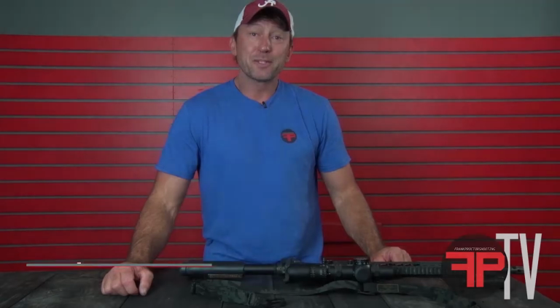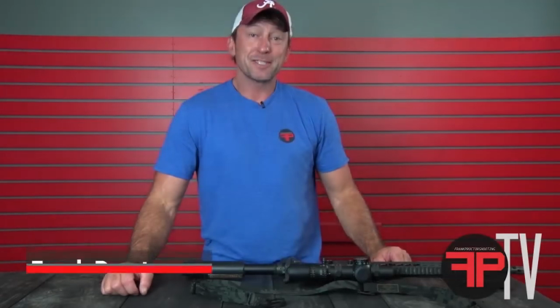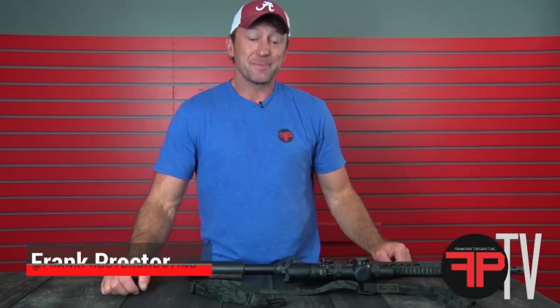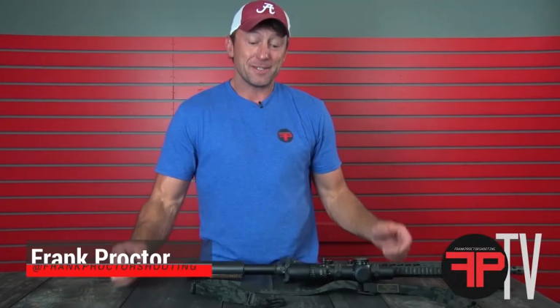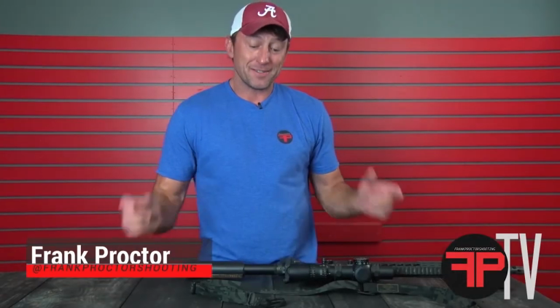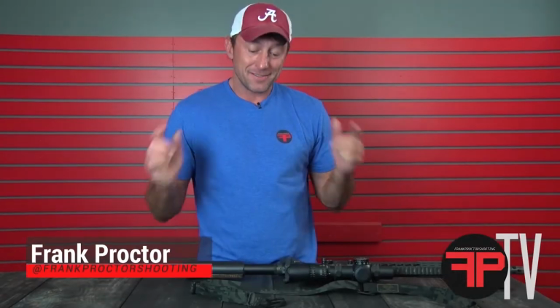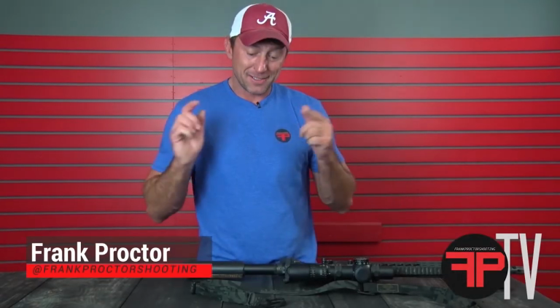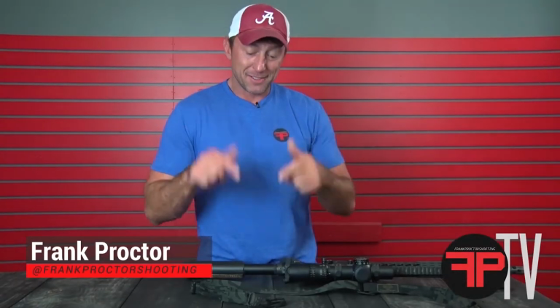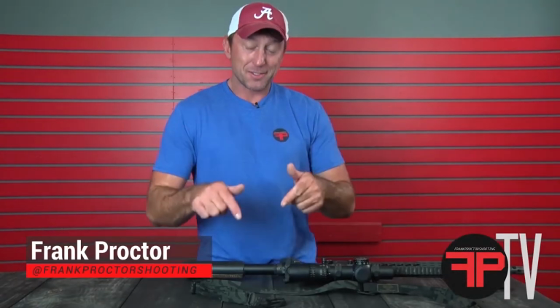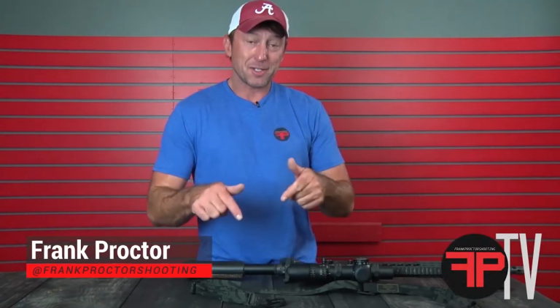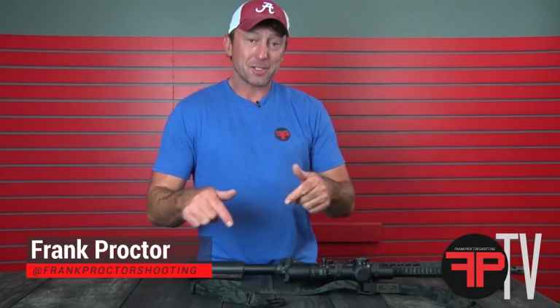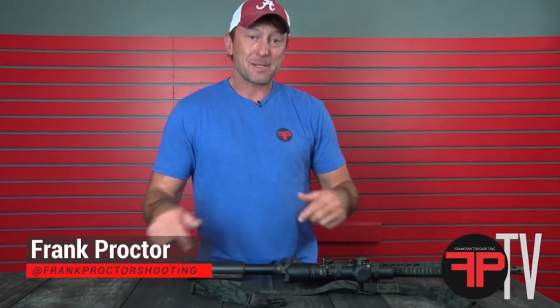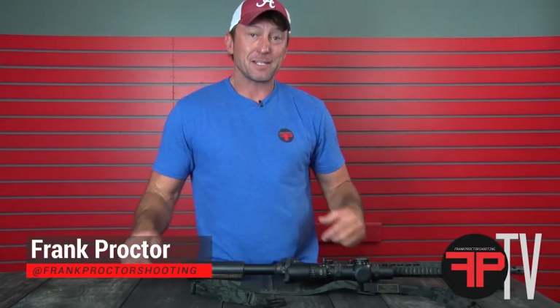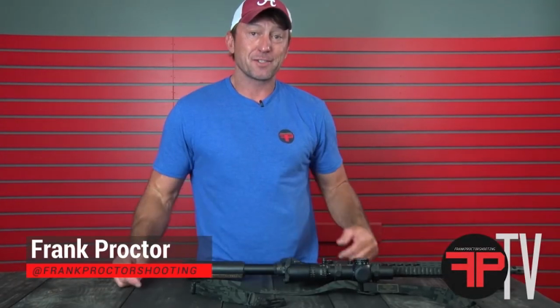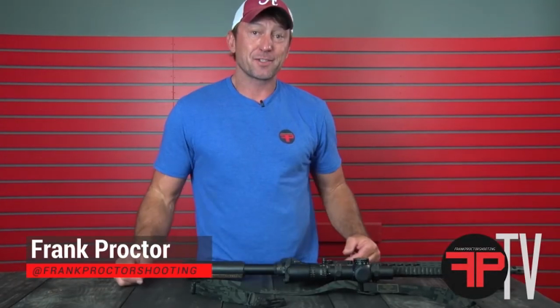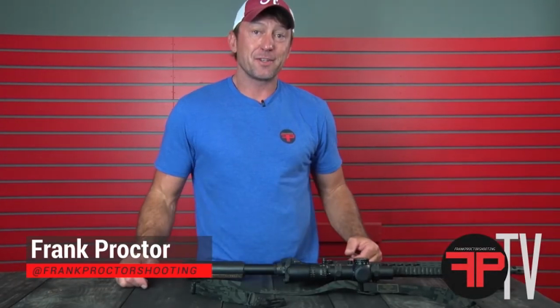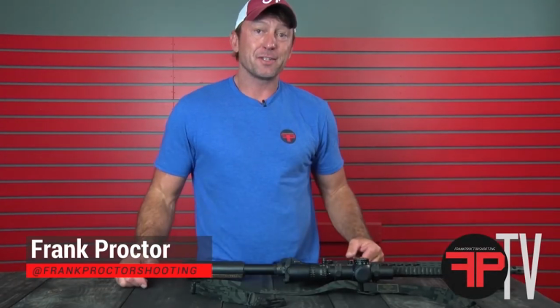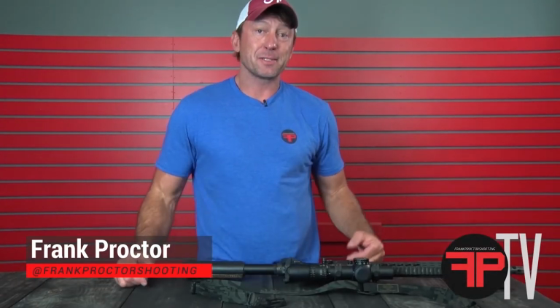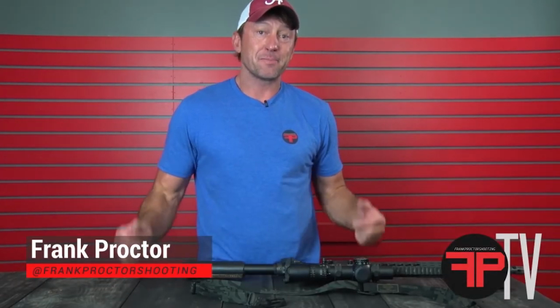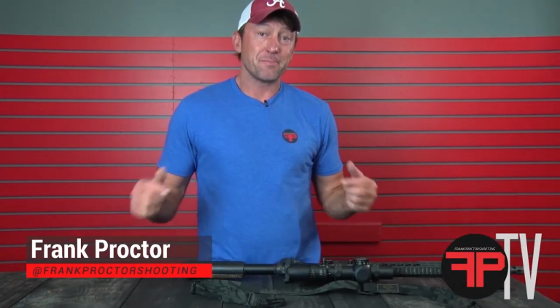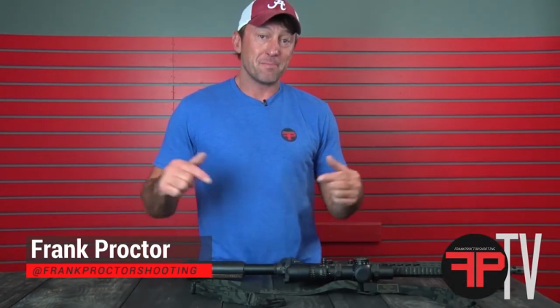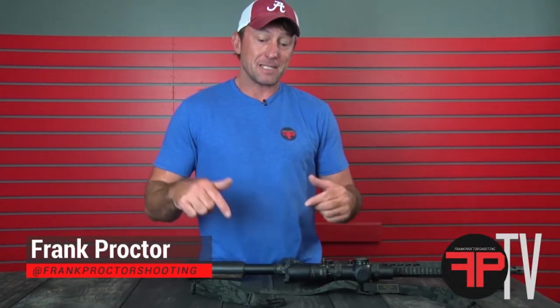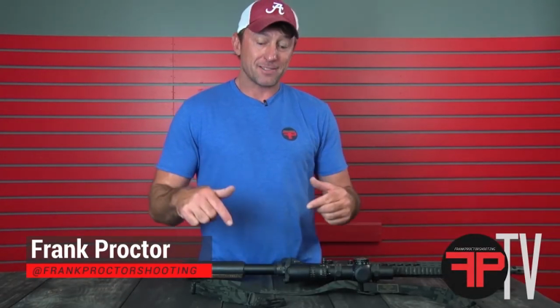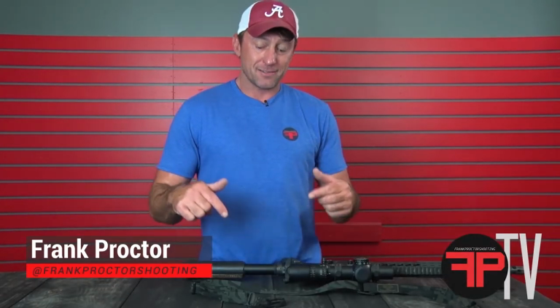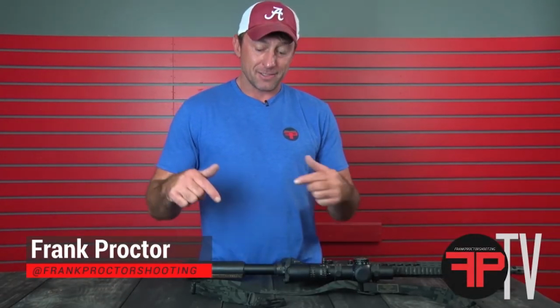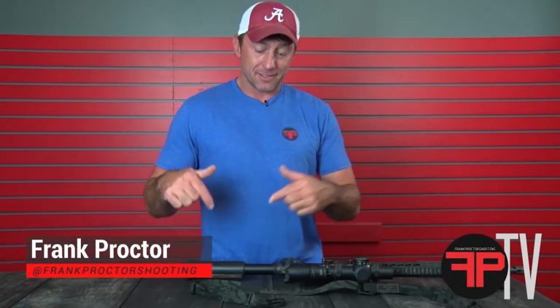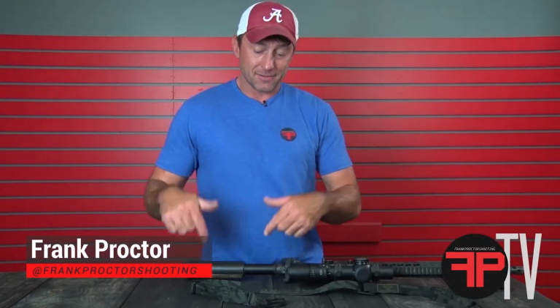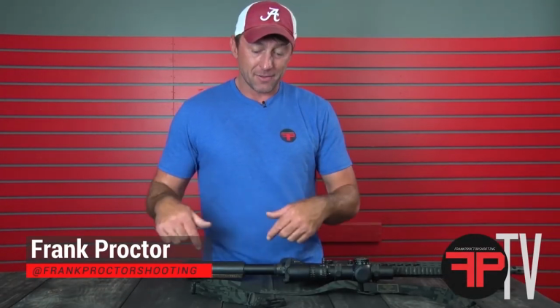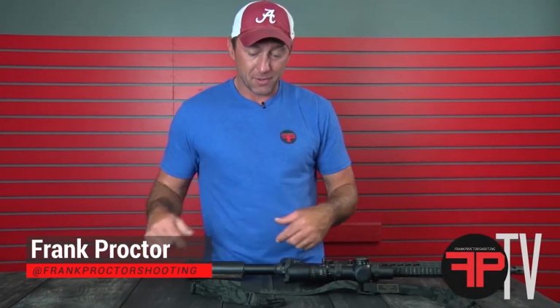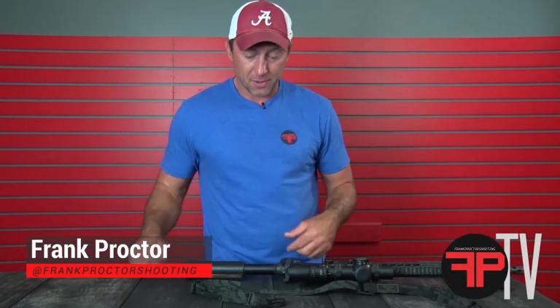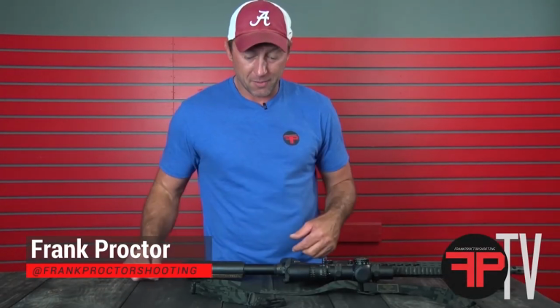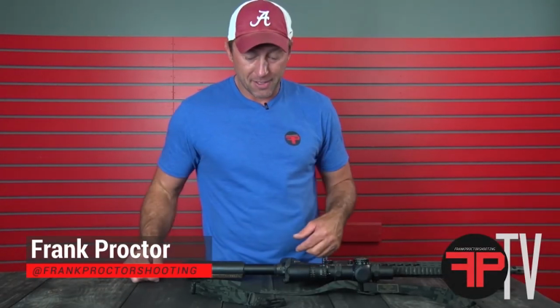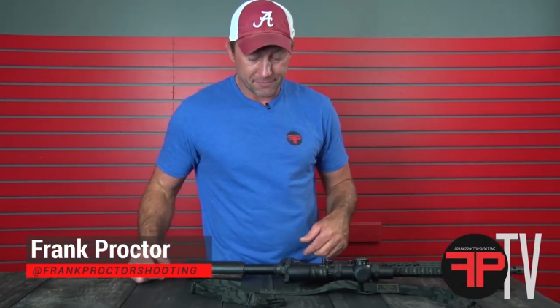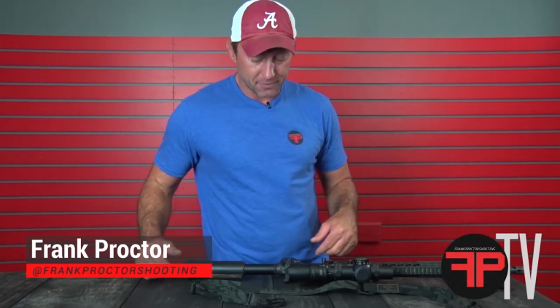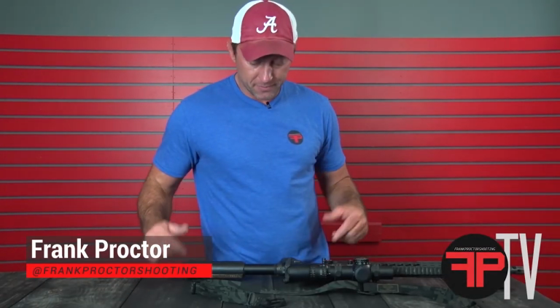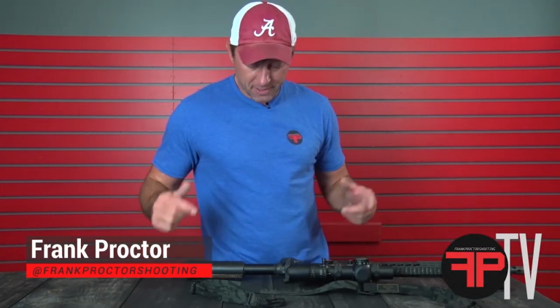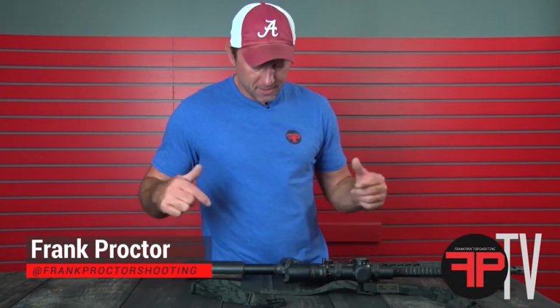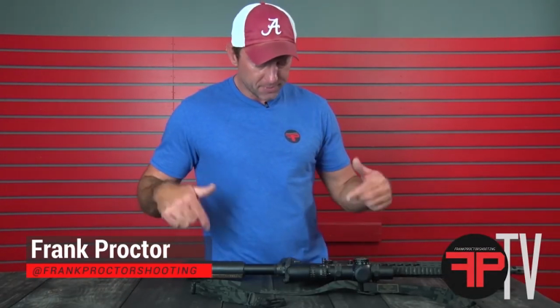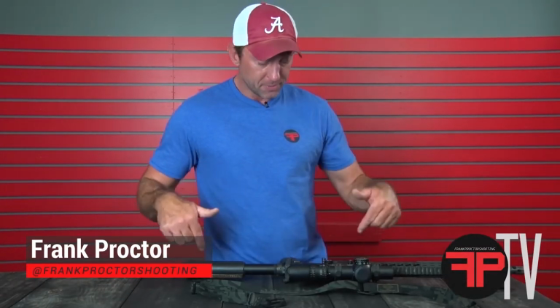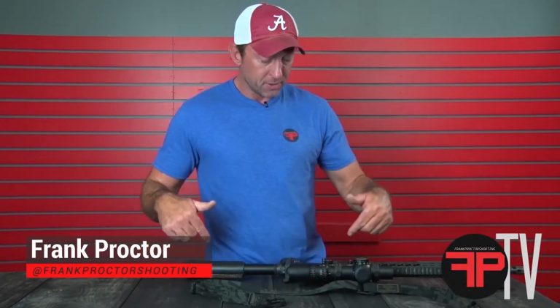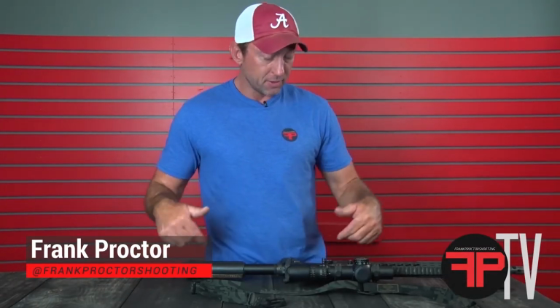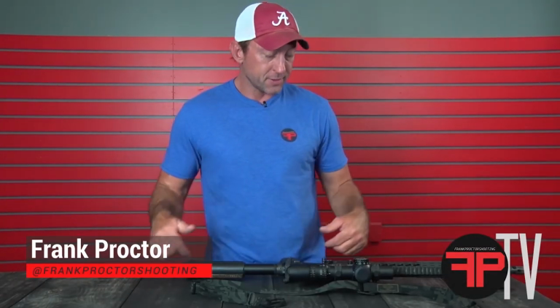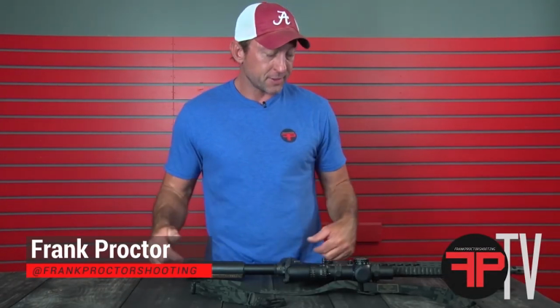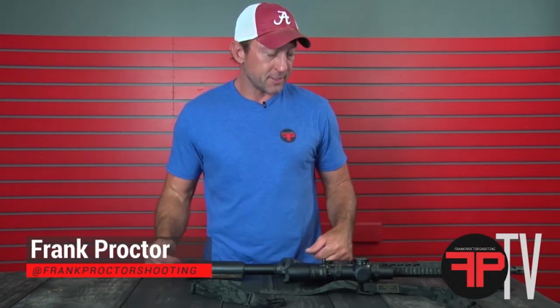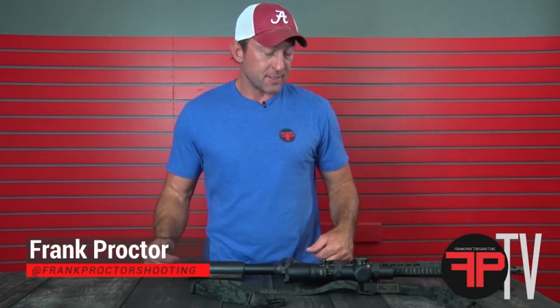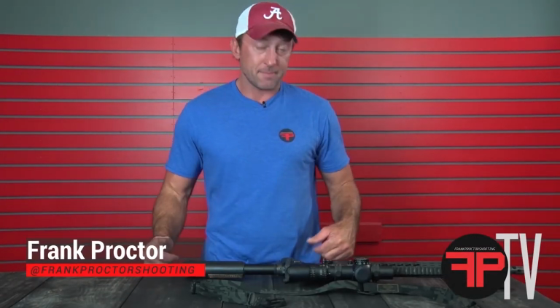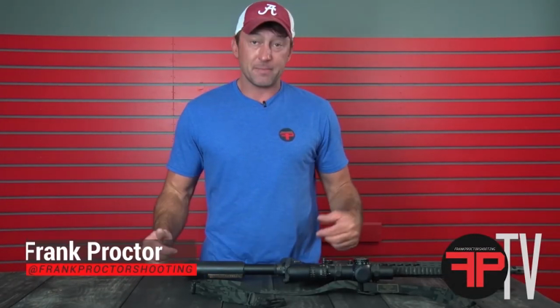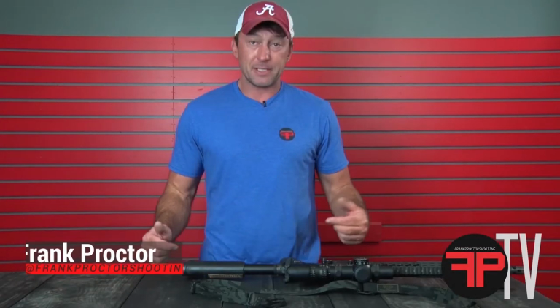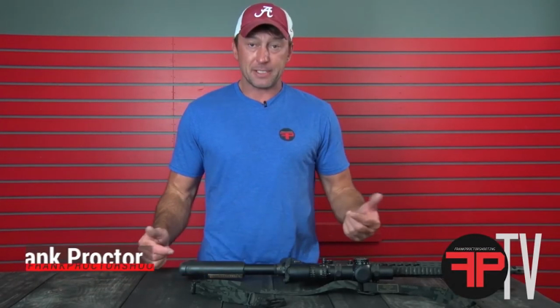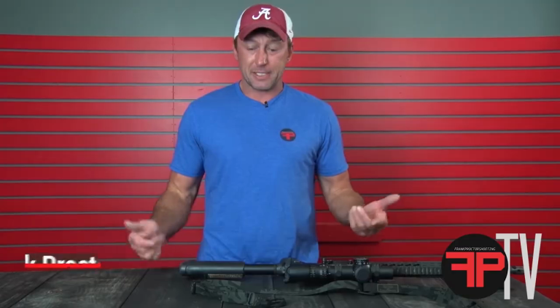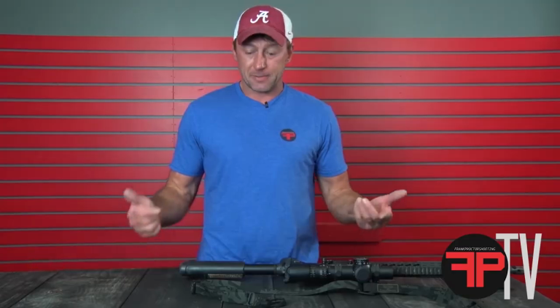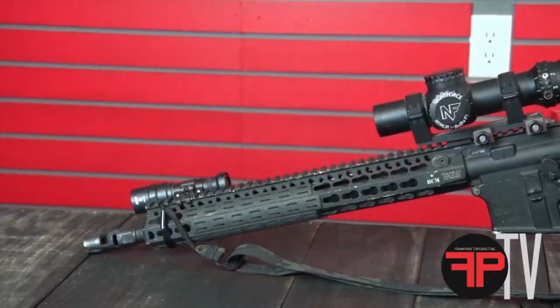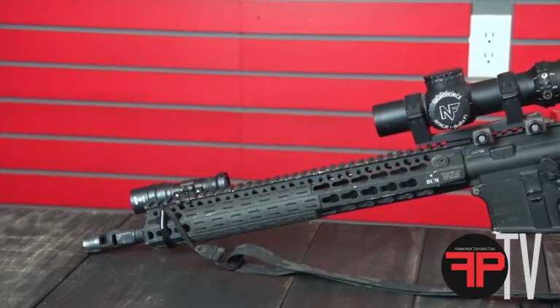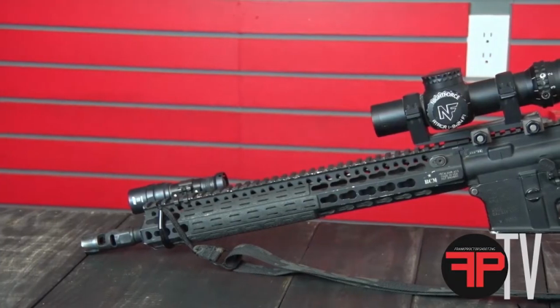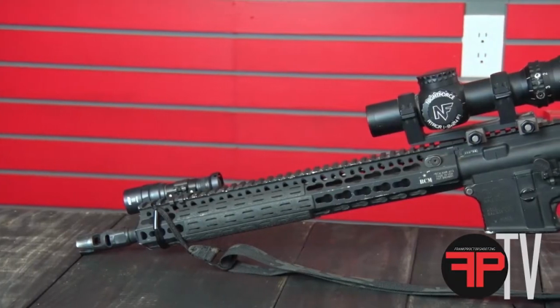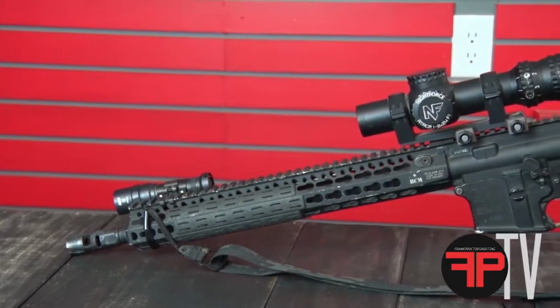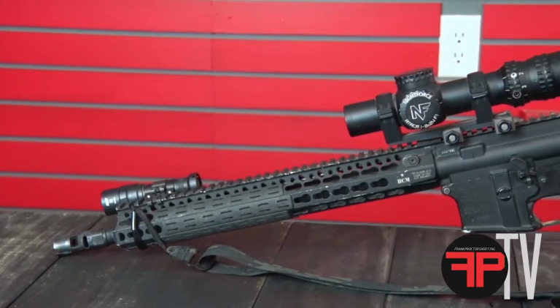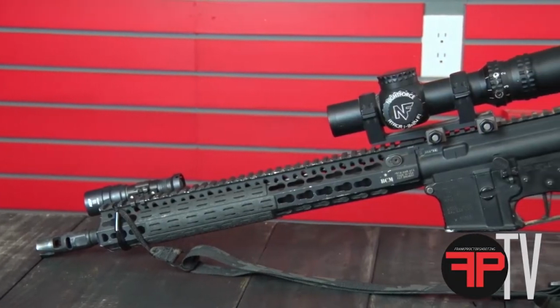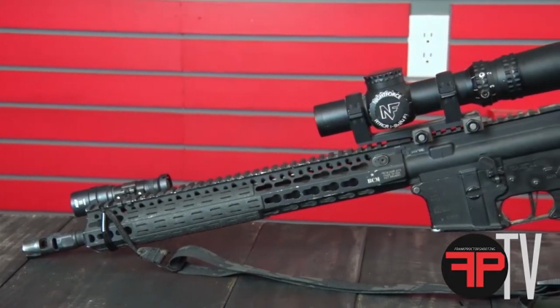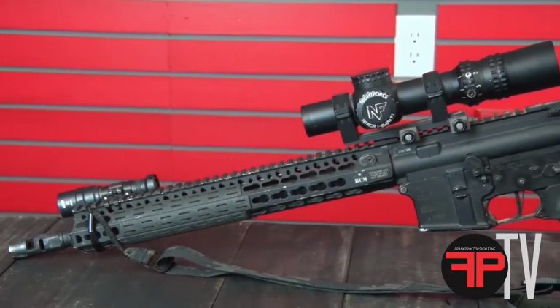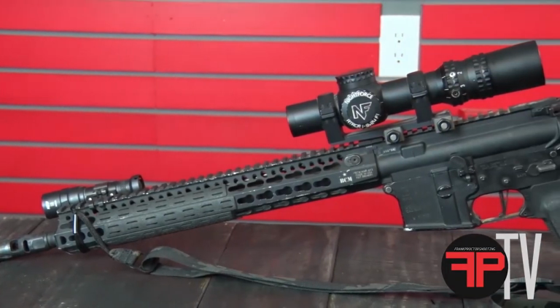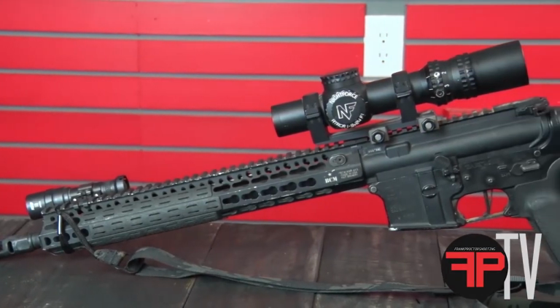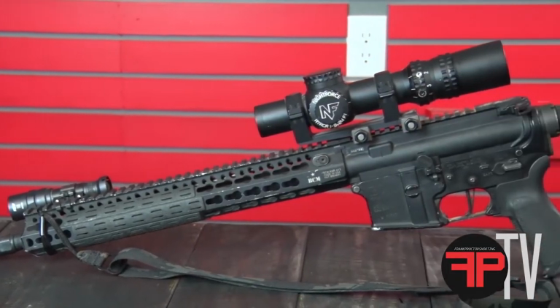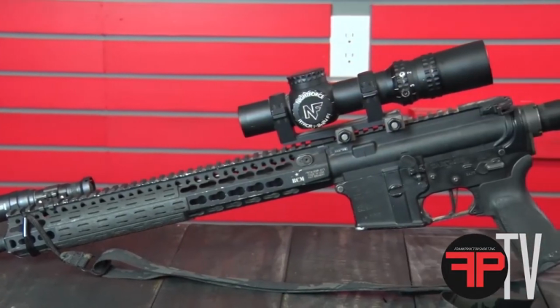What's up, y'all? Let's talk about installing my sling on a rifle. I'm going to put it on this BCM AR-15 right now.